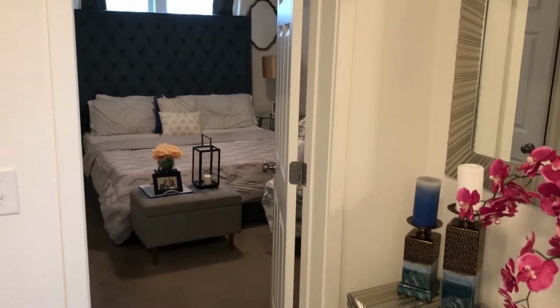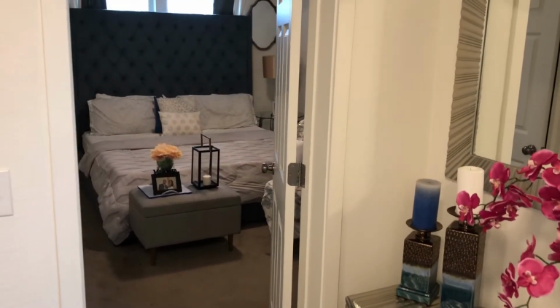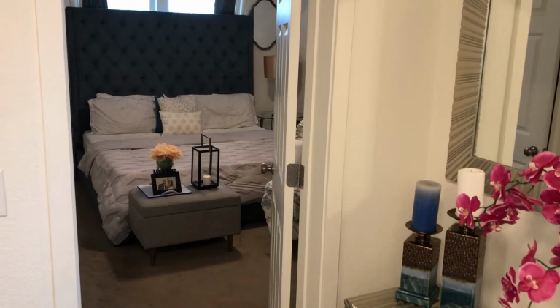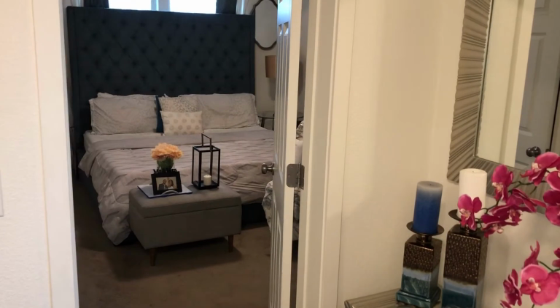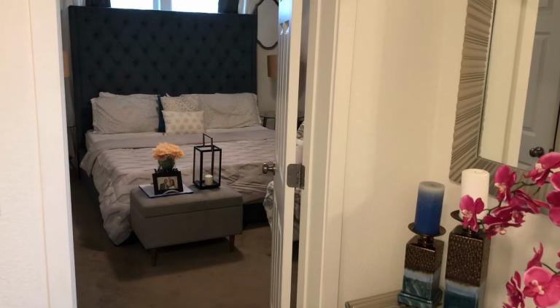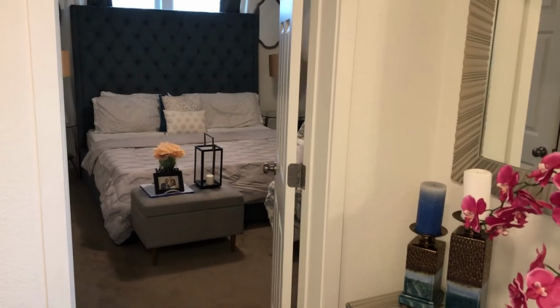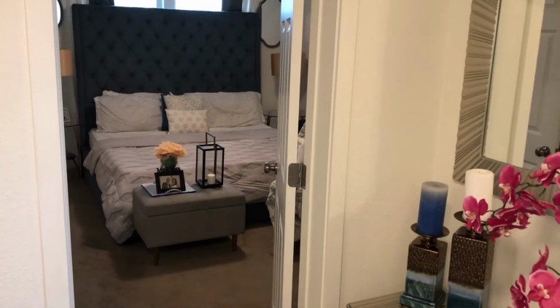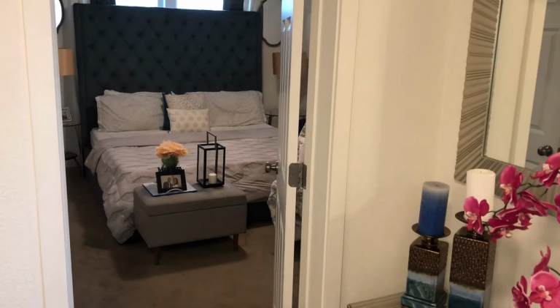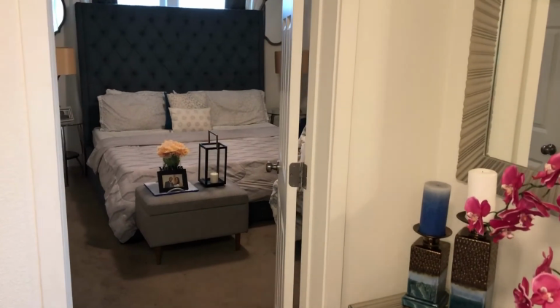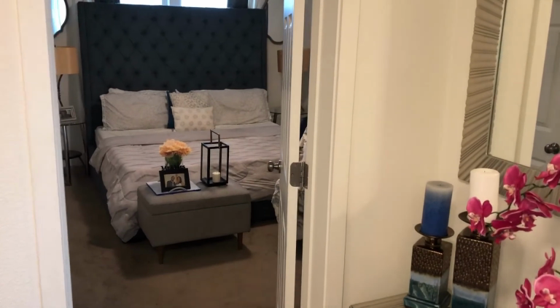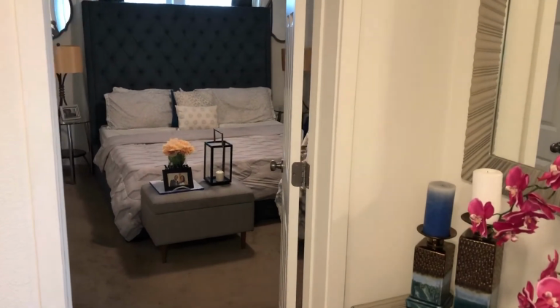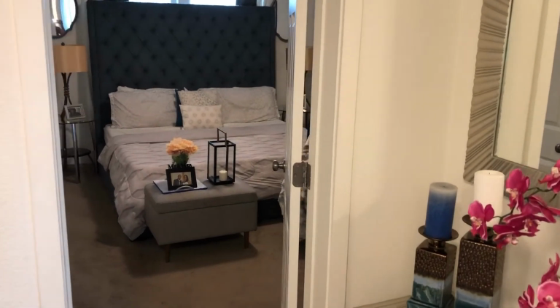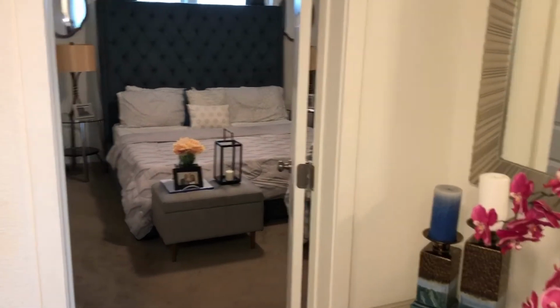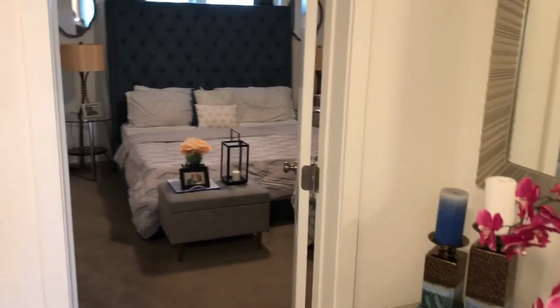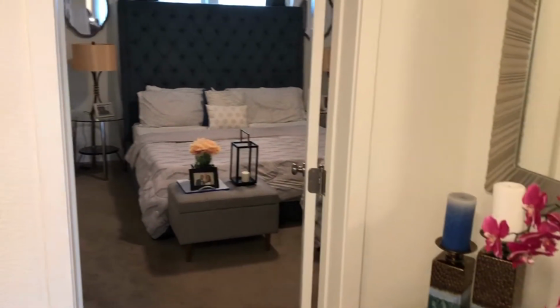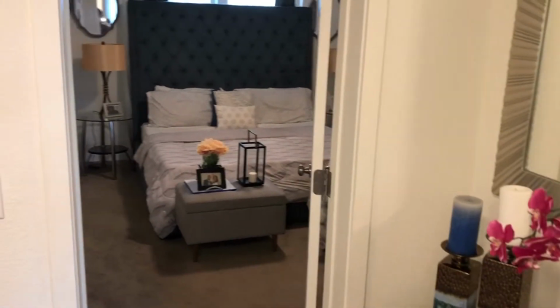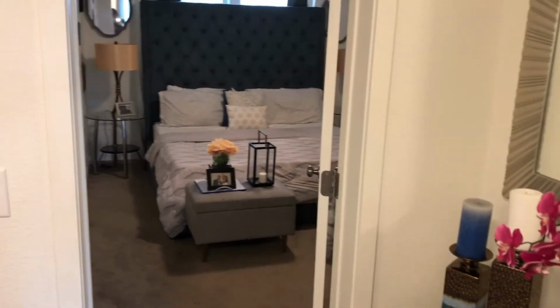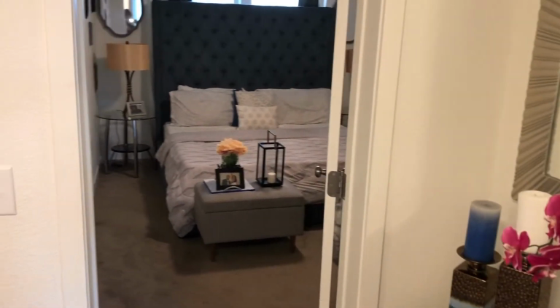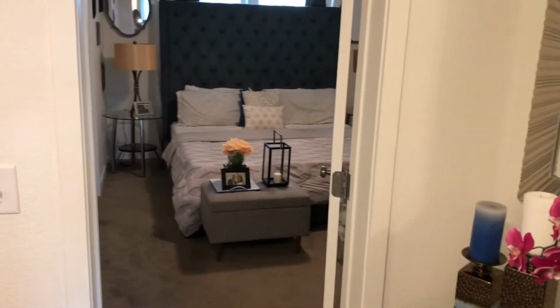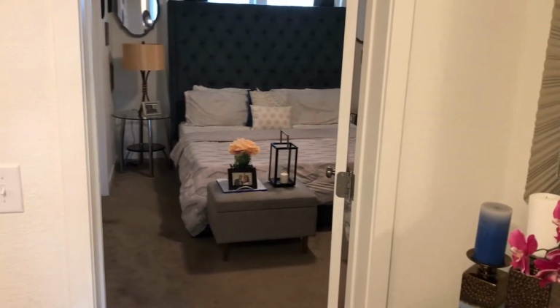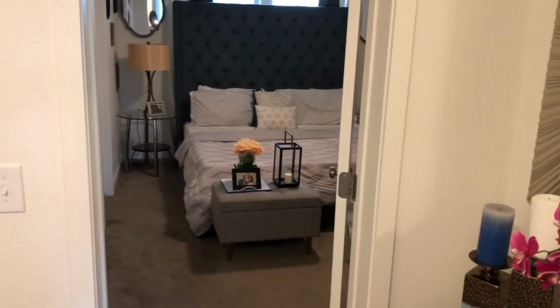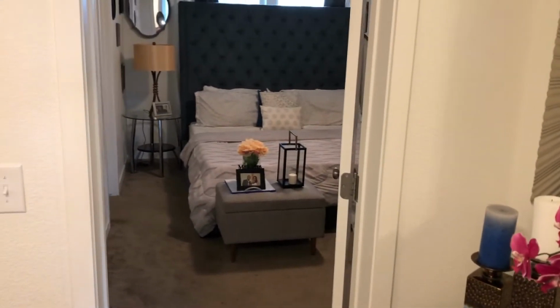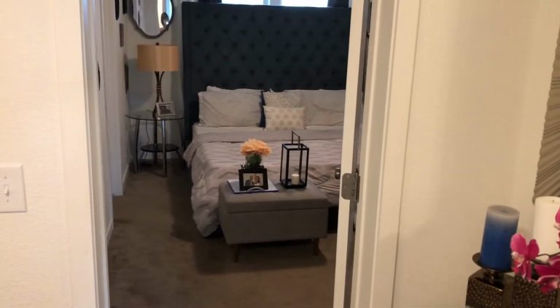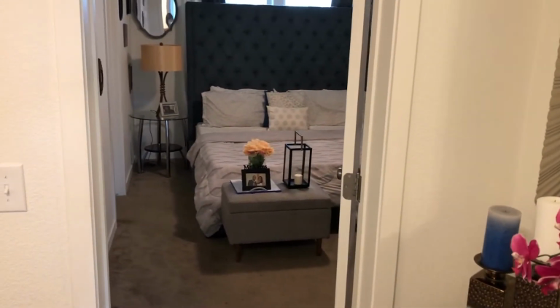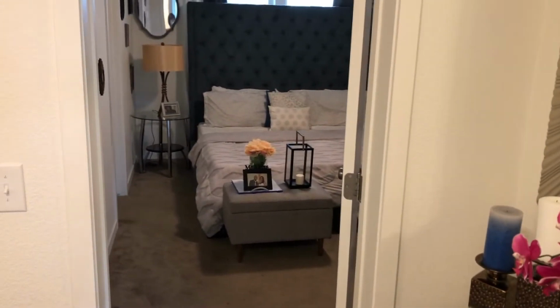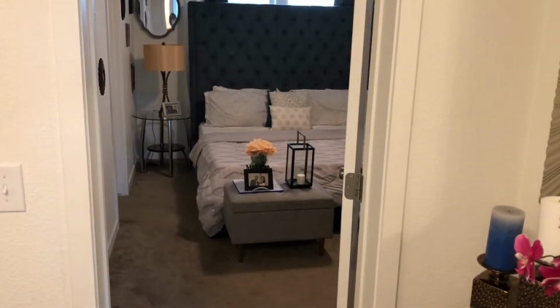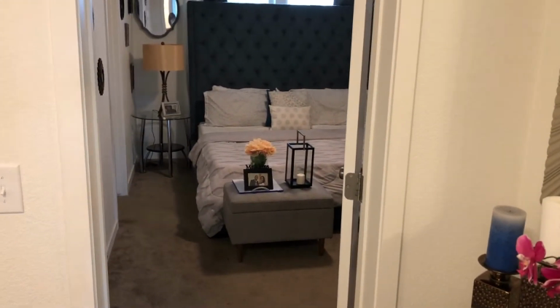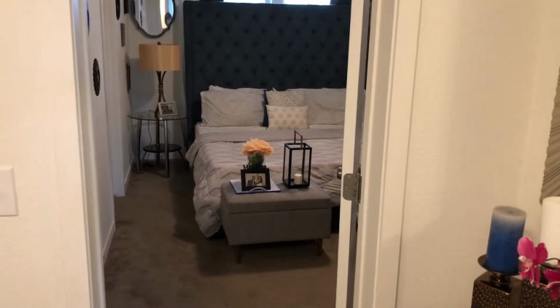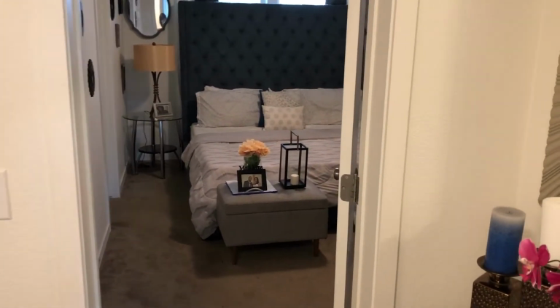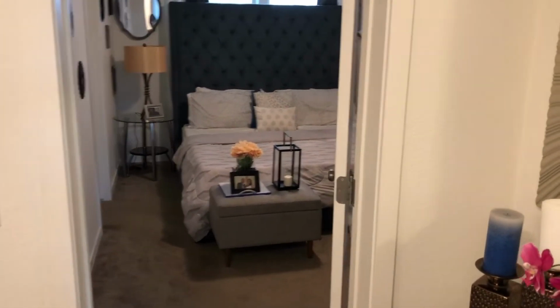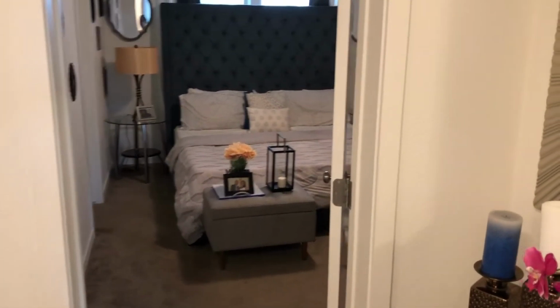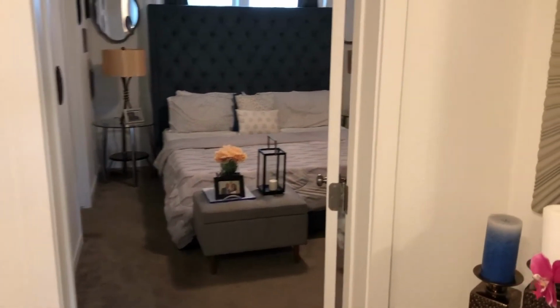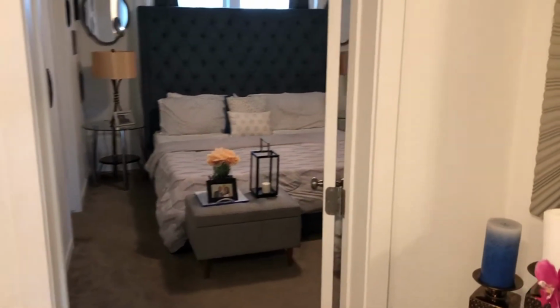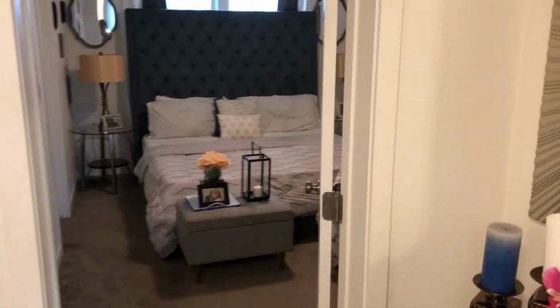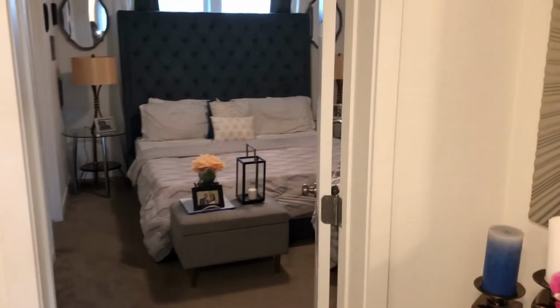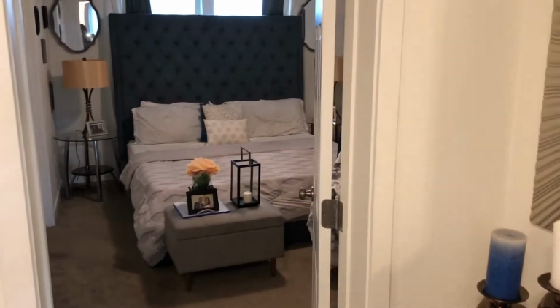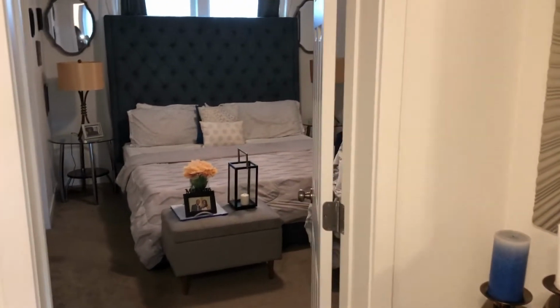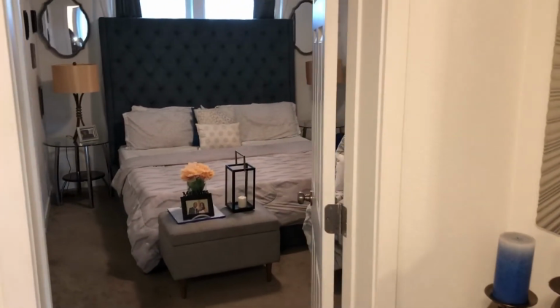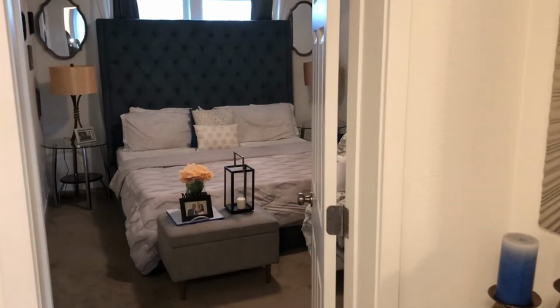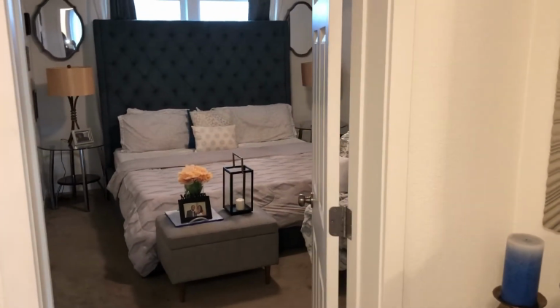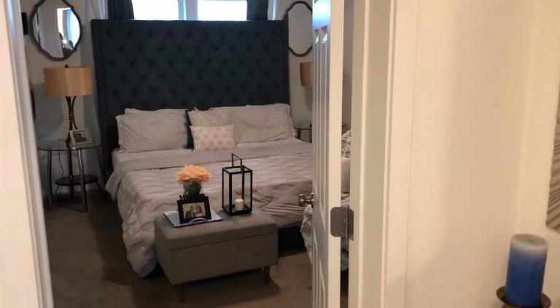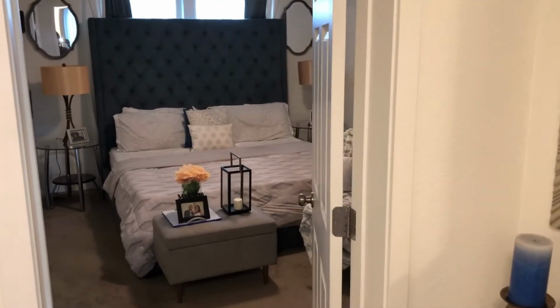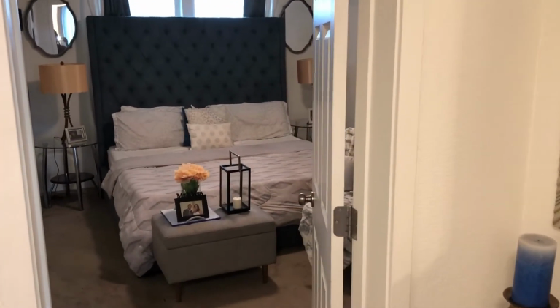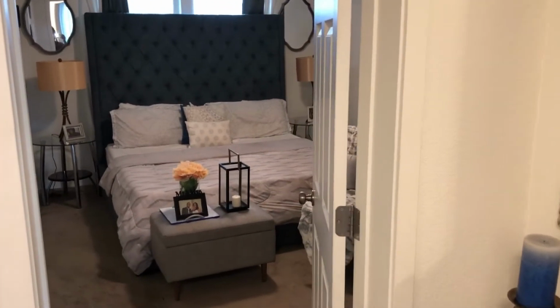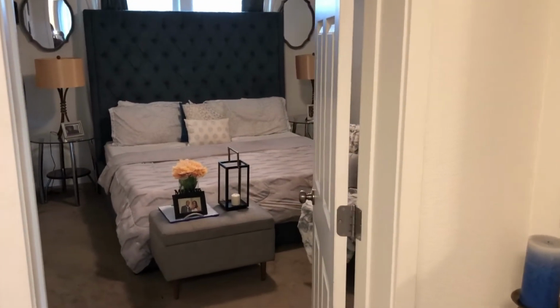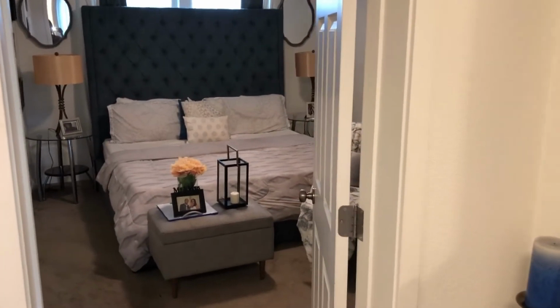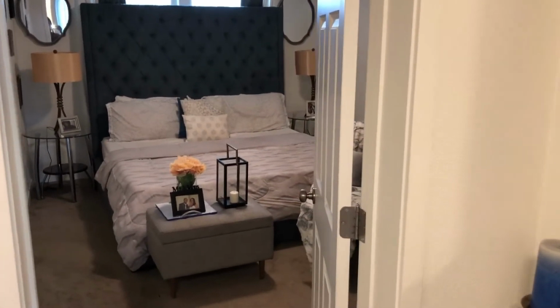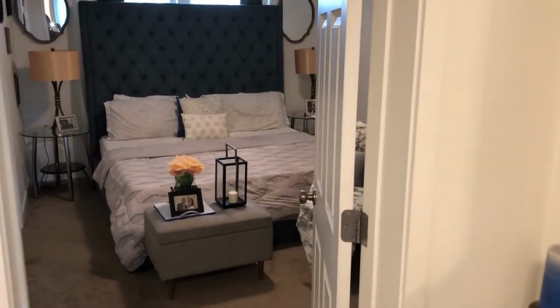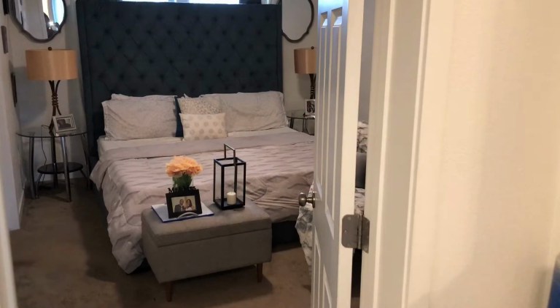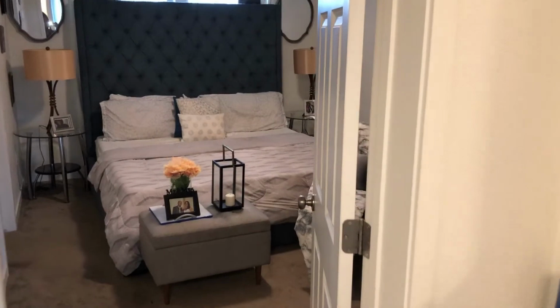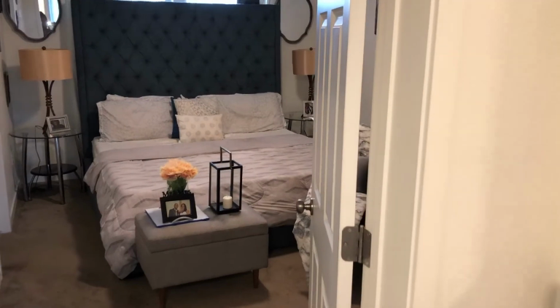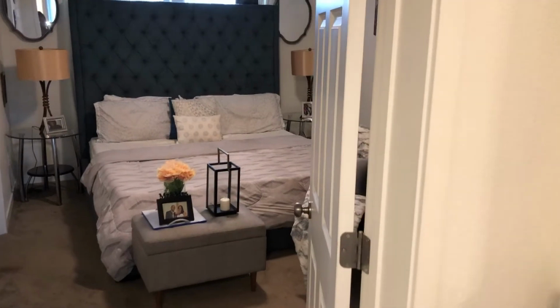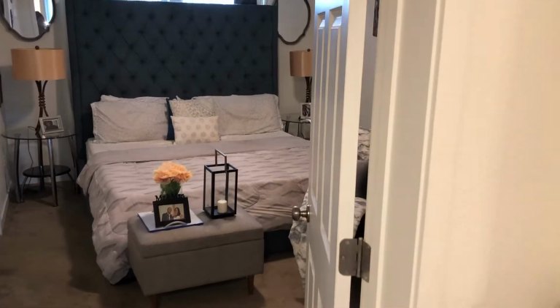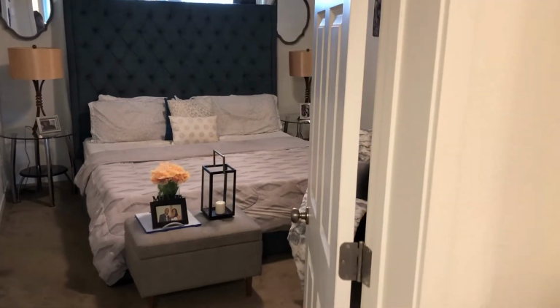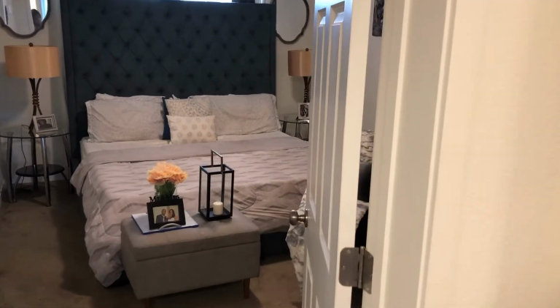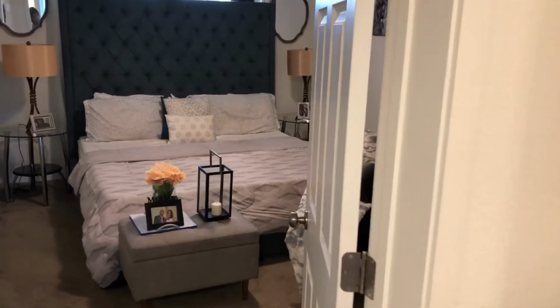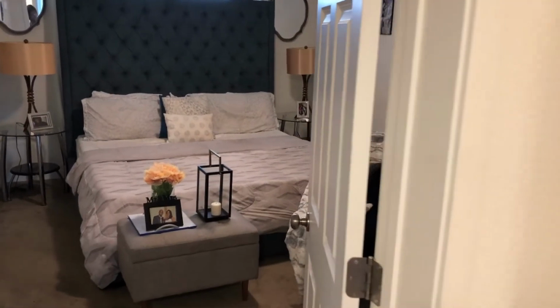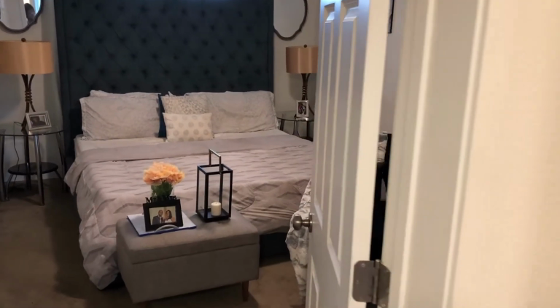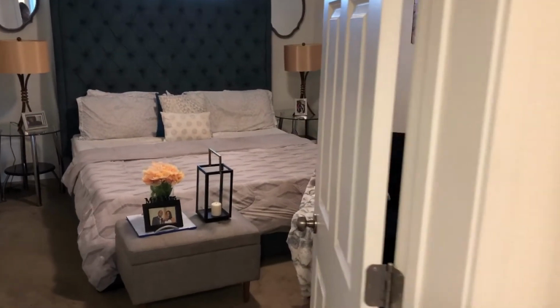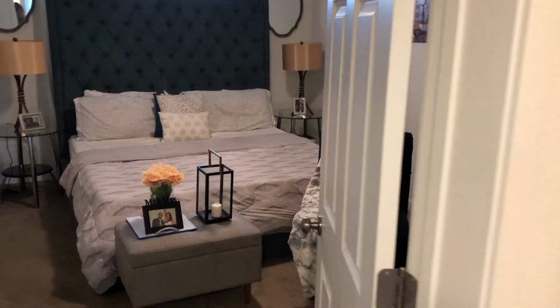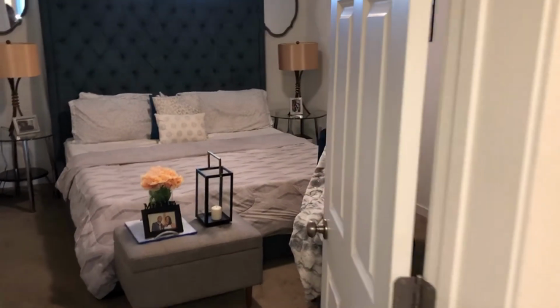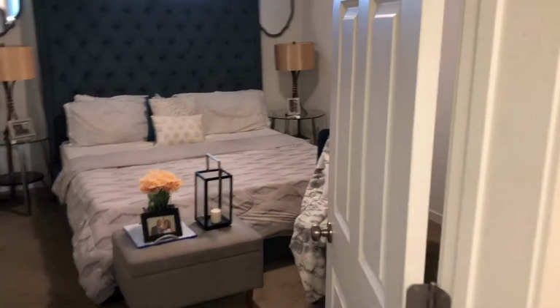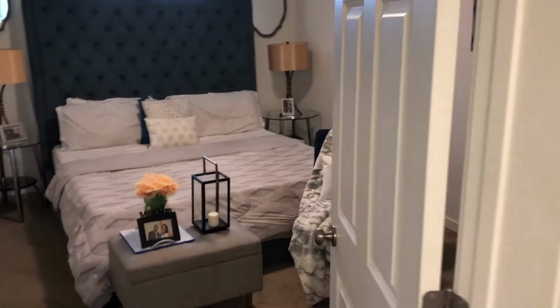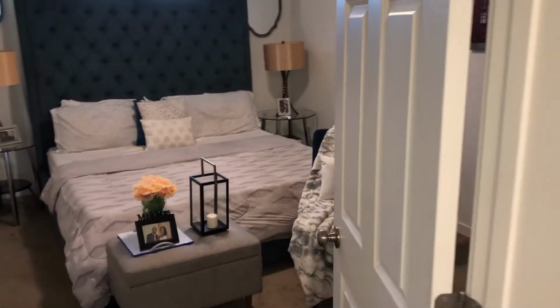Hey guys, welcome back to my channel. I'm going to take you in my bedroom for the very first time, let's go.